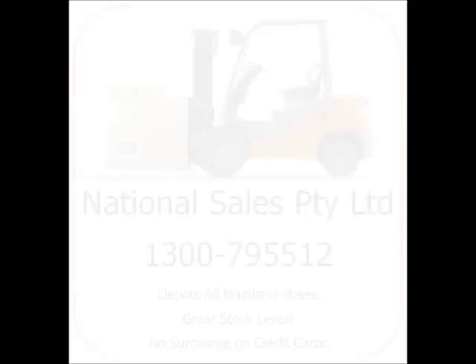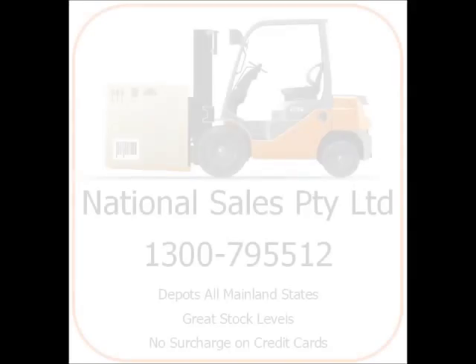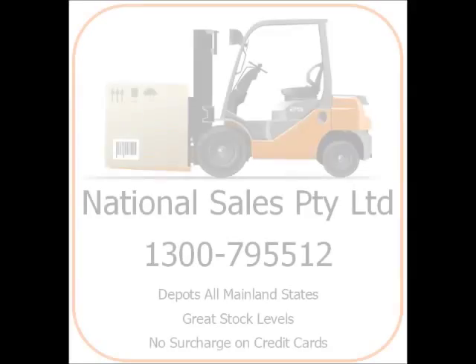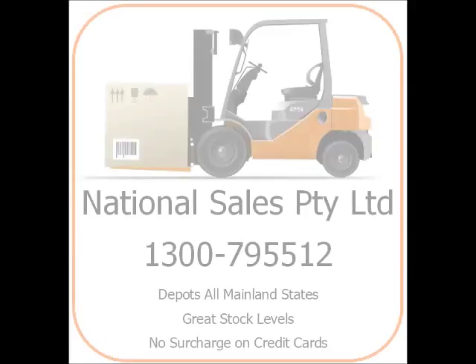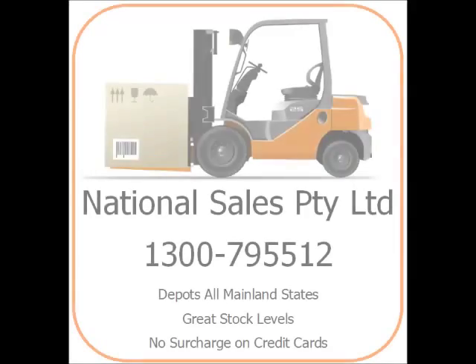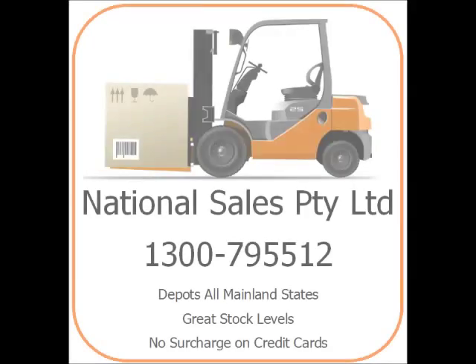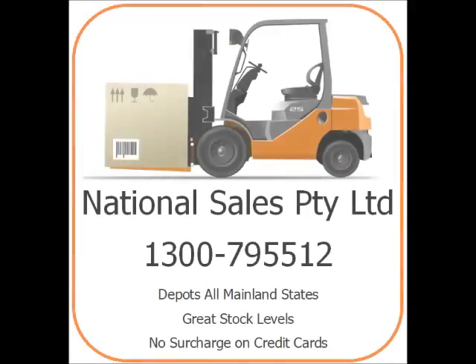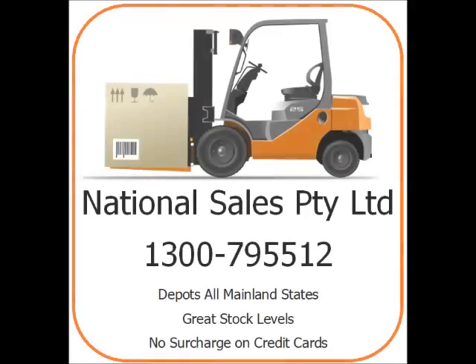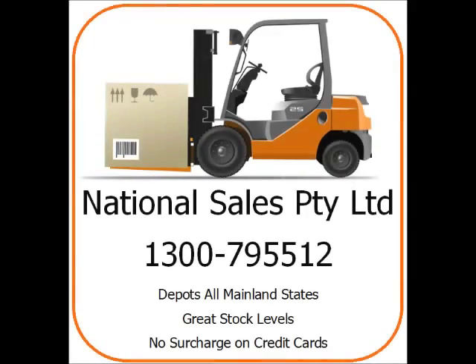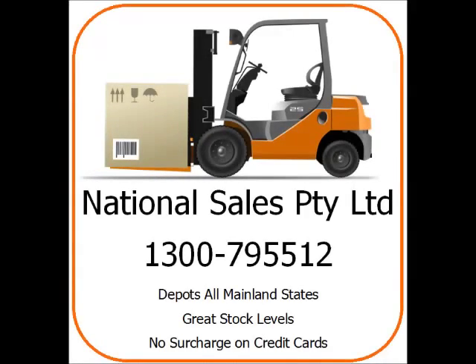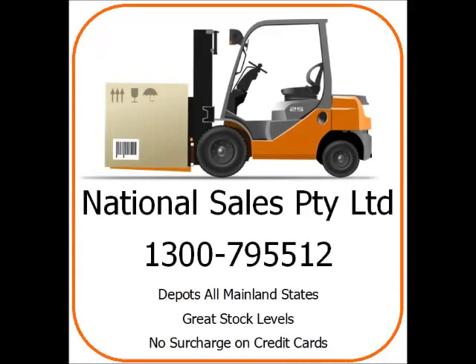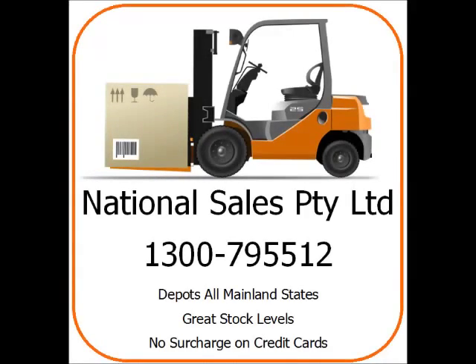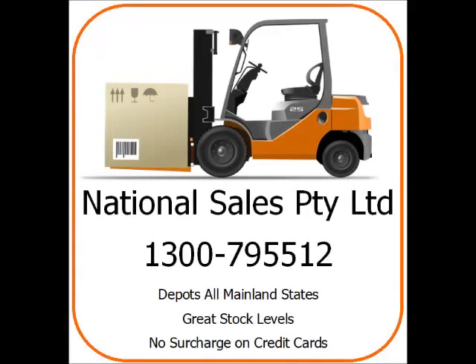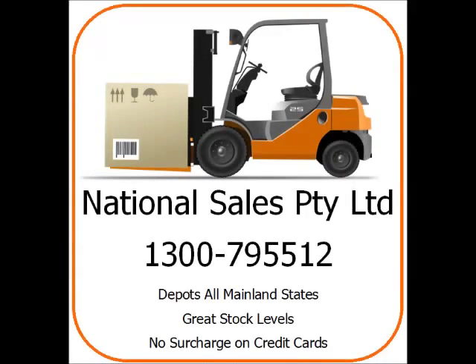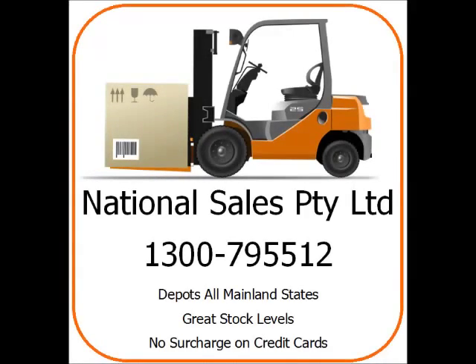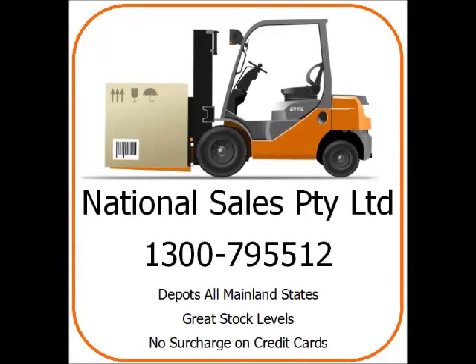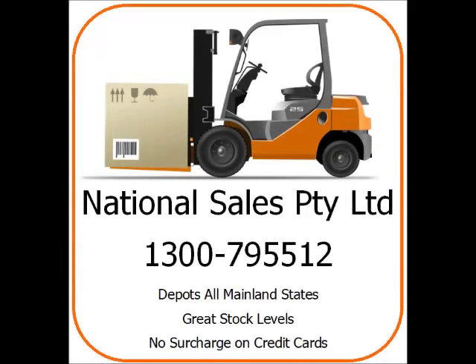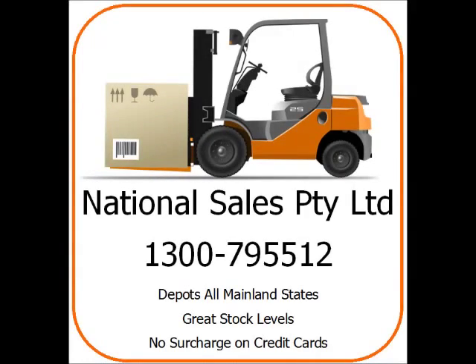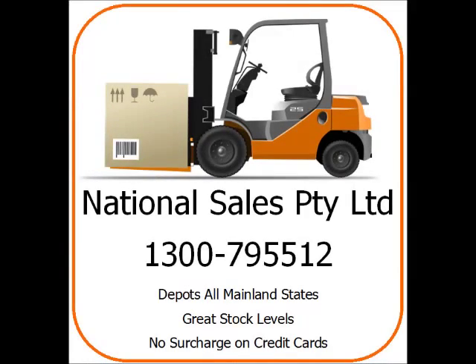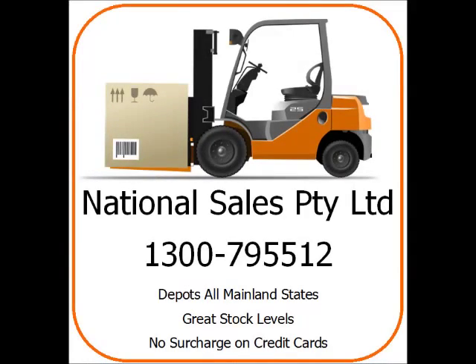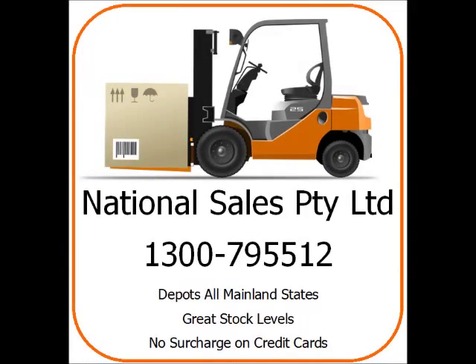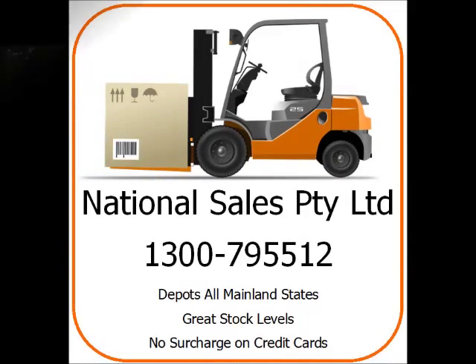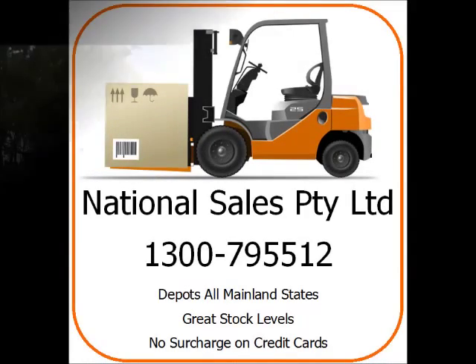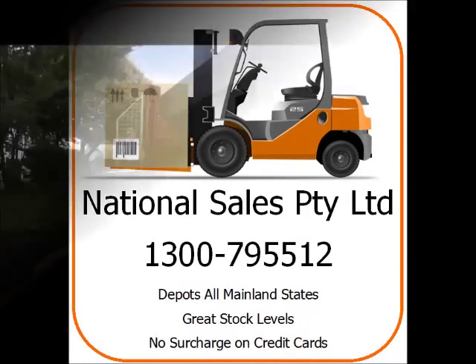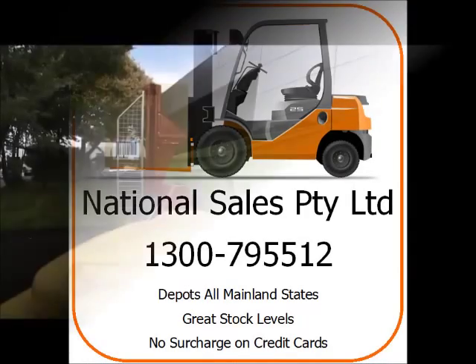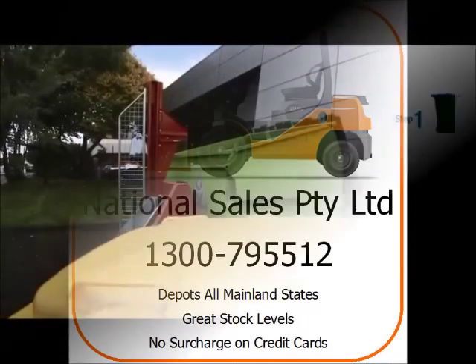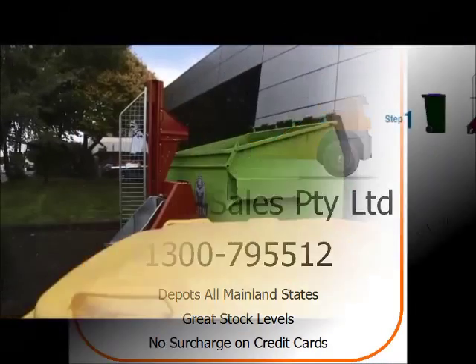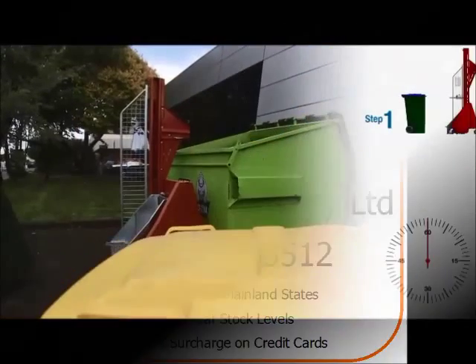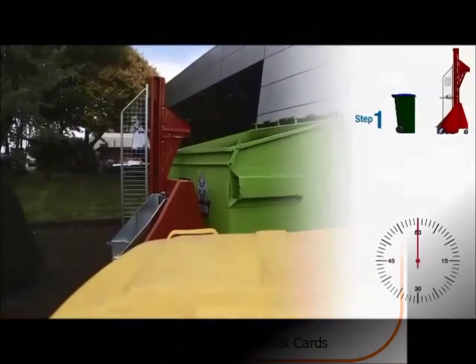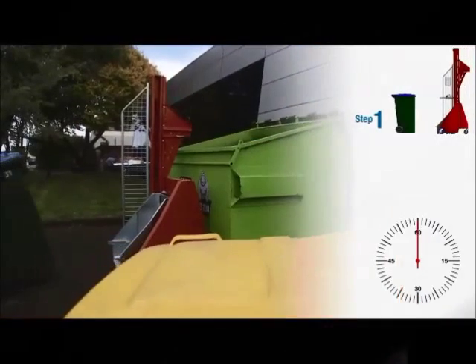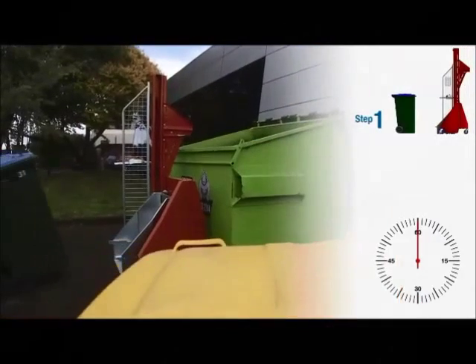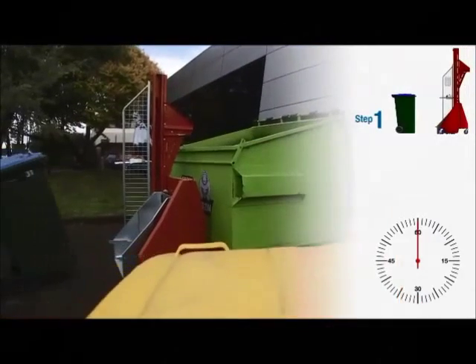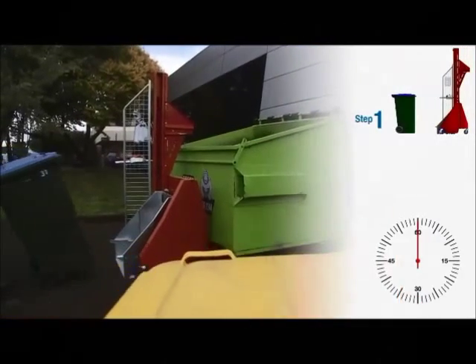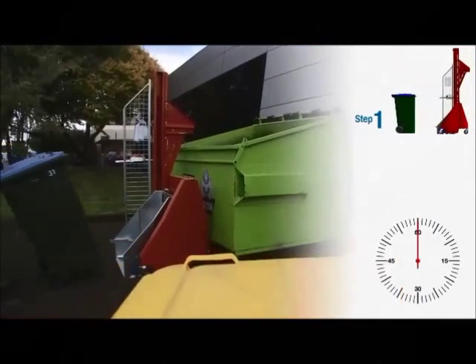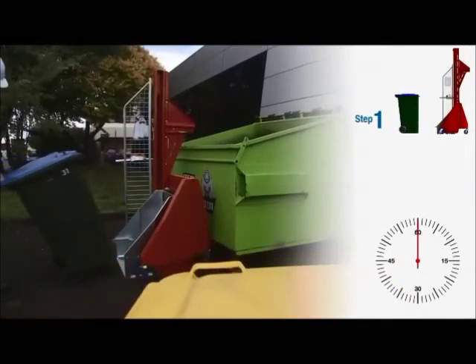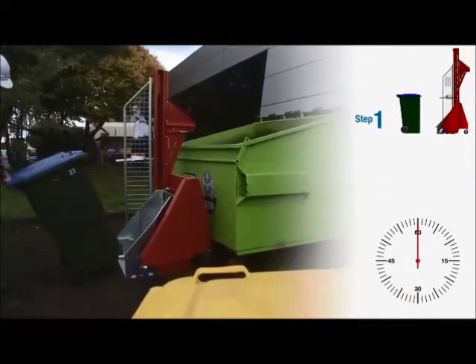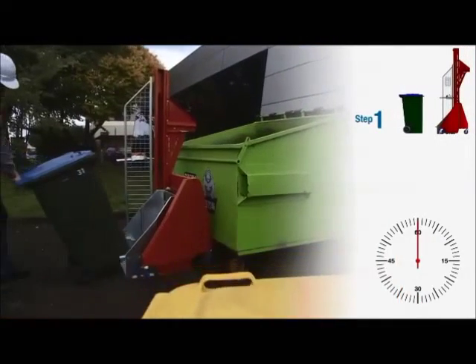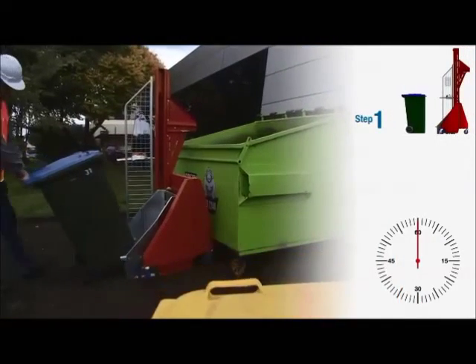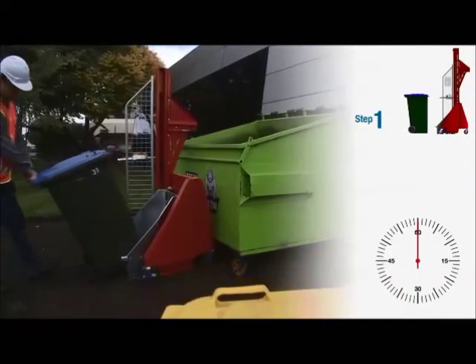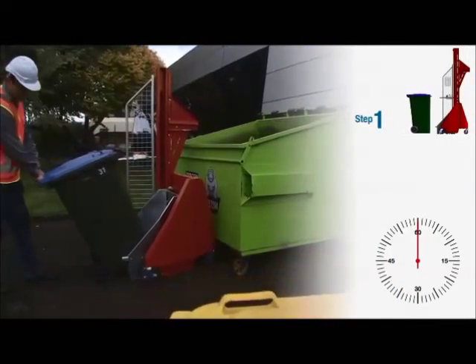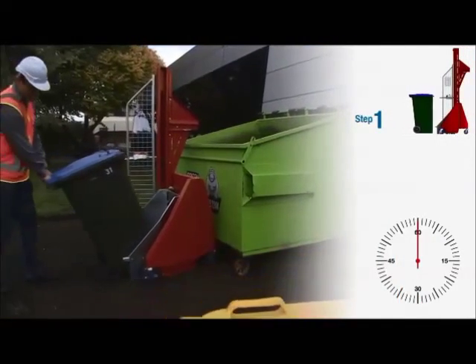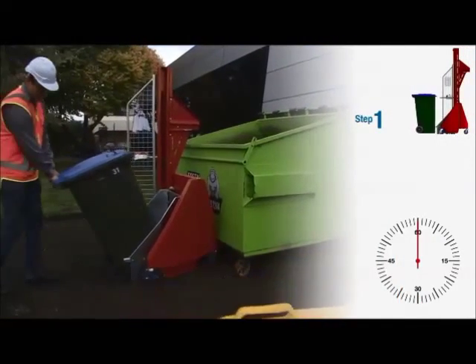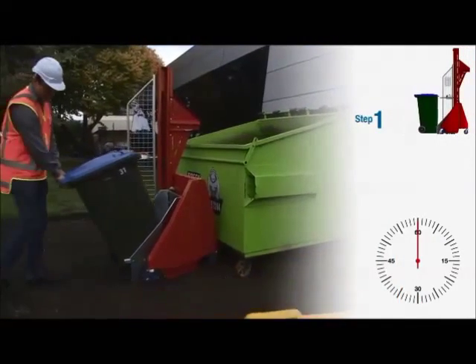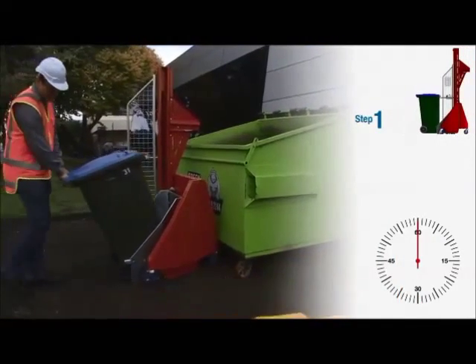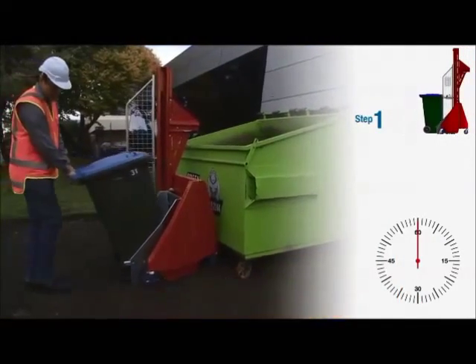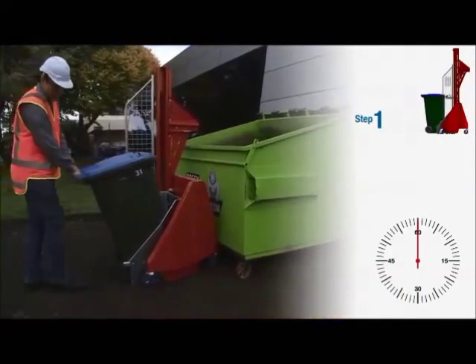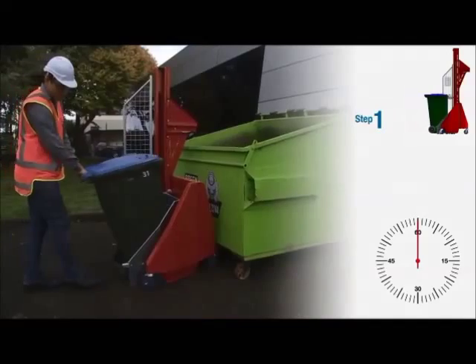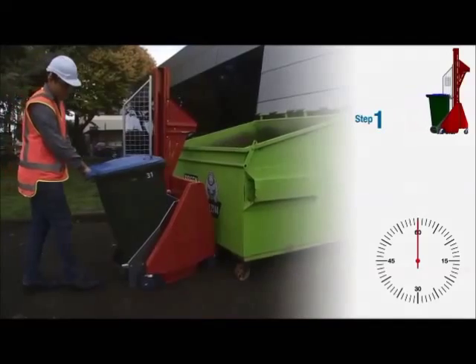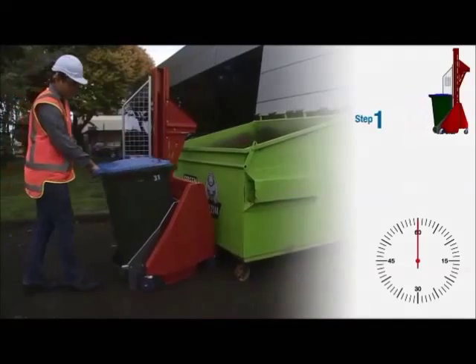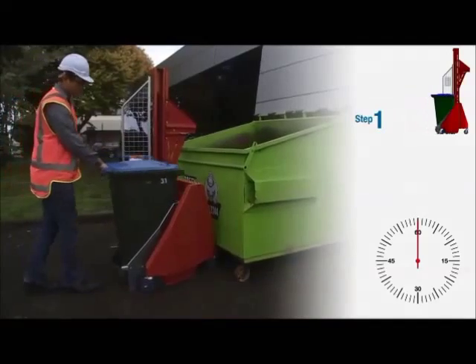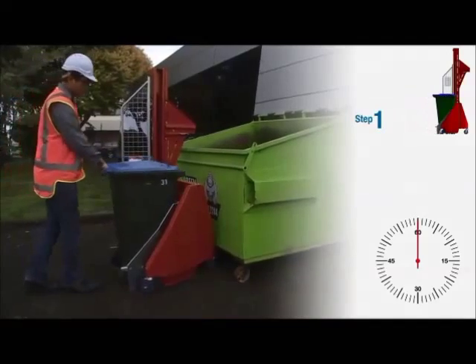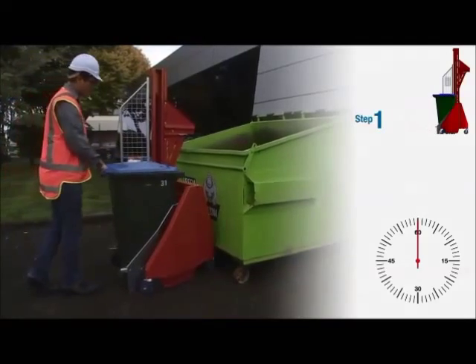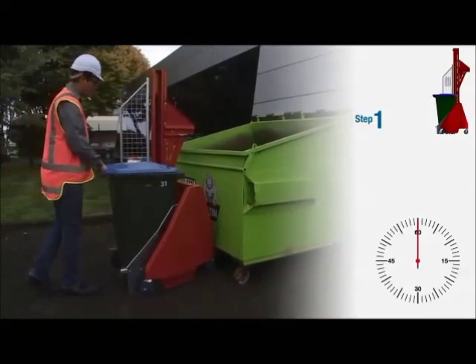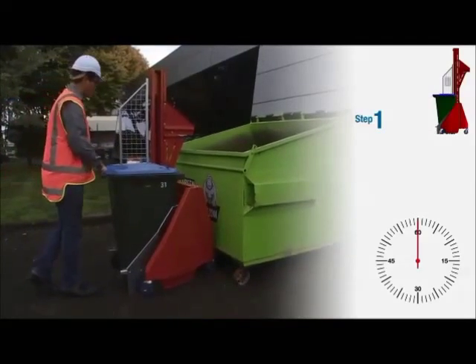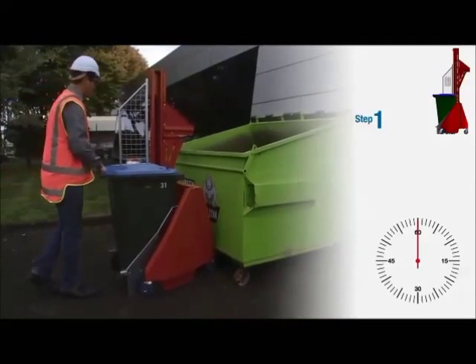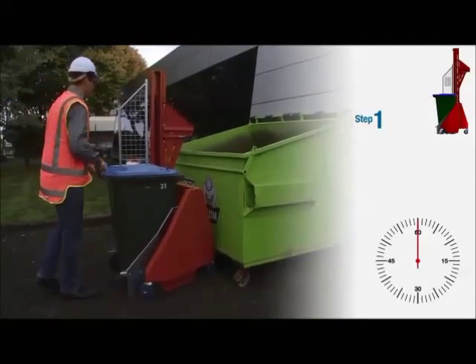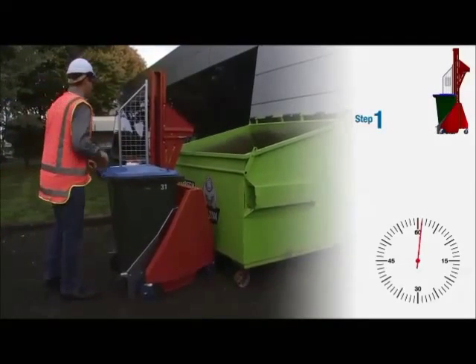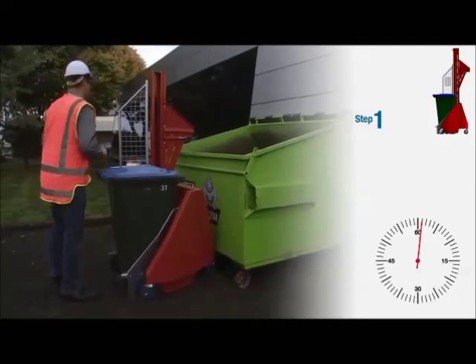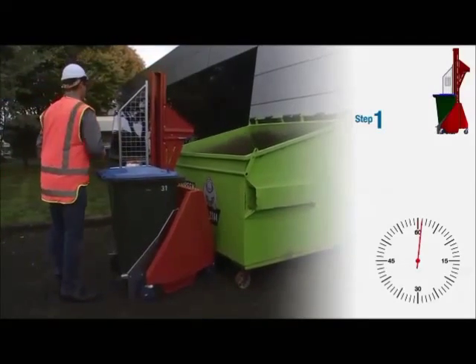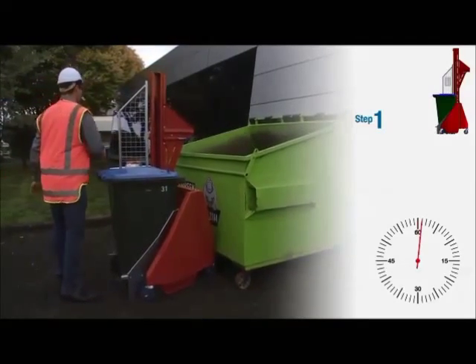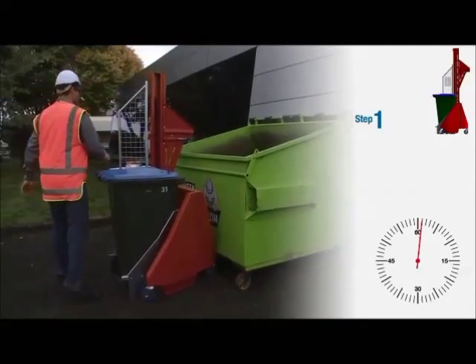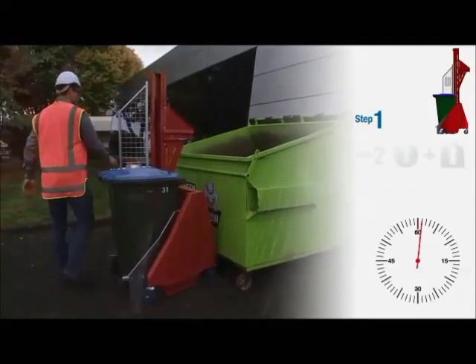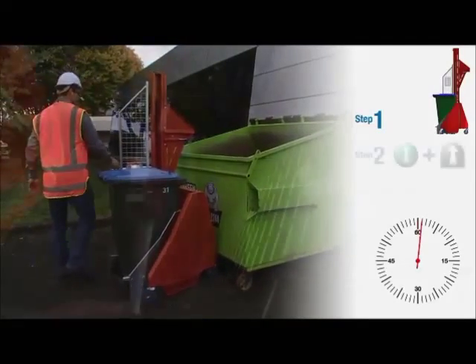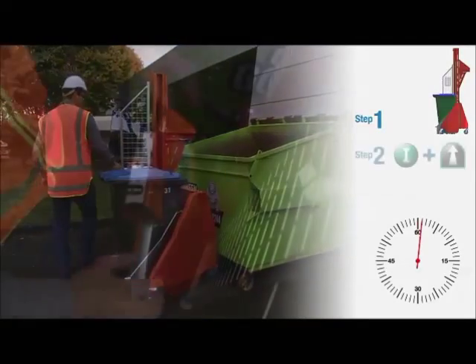You're now looking at the National Sales 150 kilogram bin lifter. 15 second lift. Watch this.